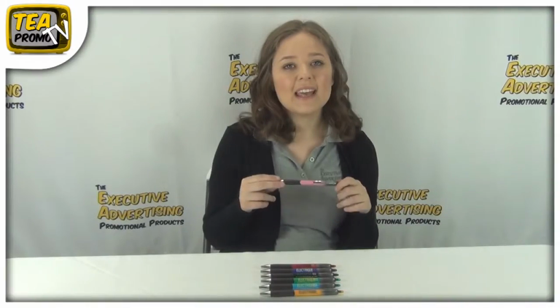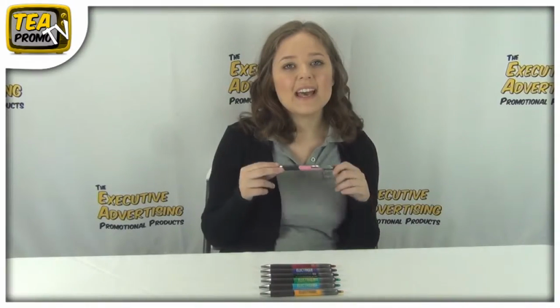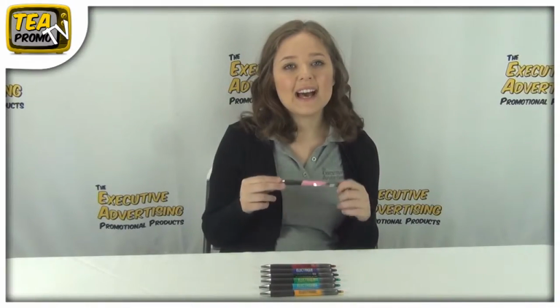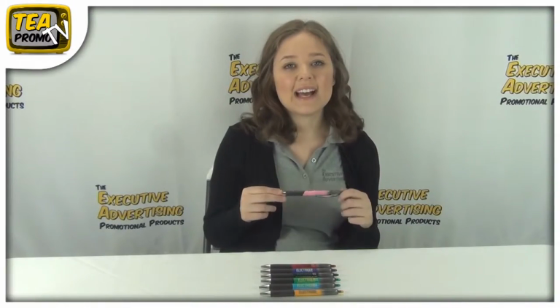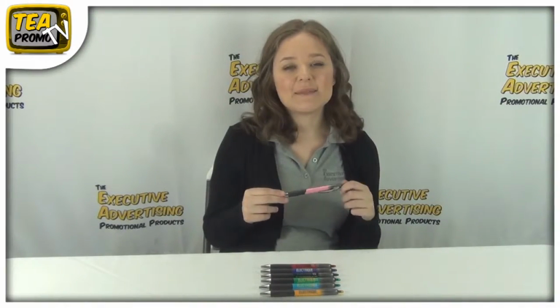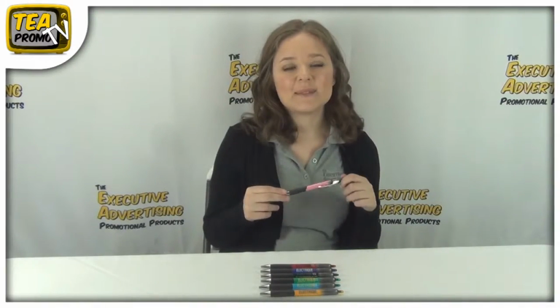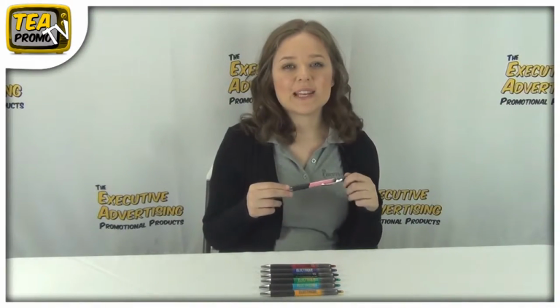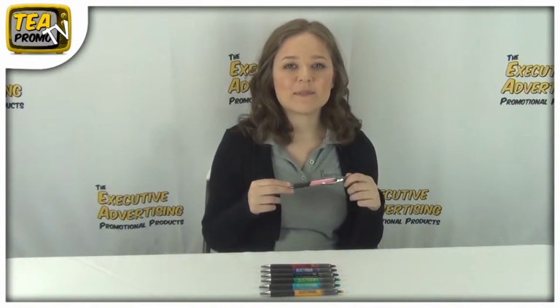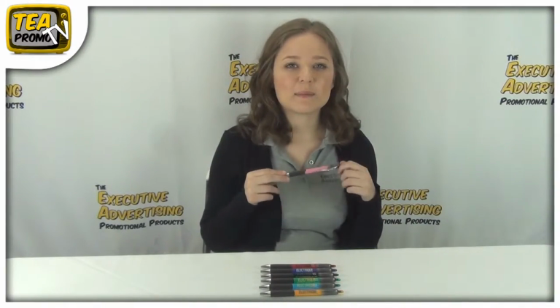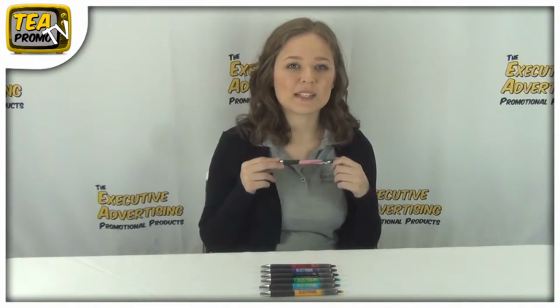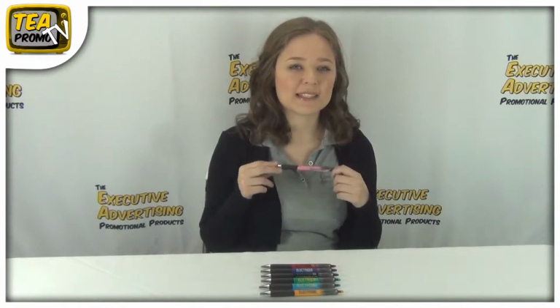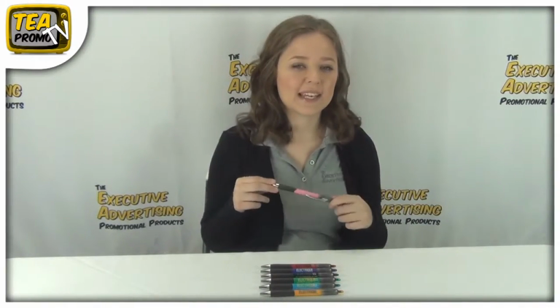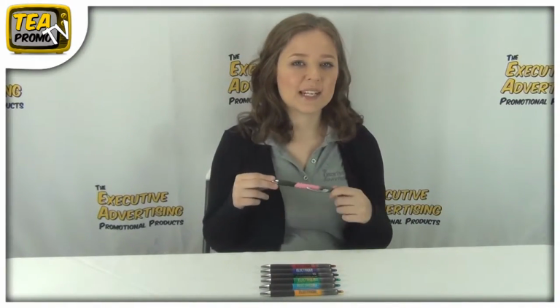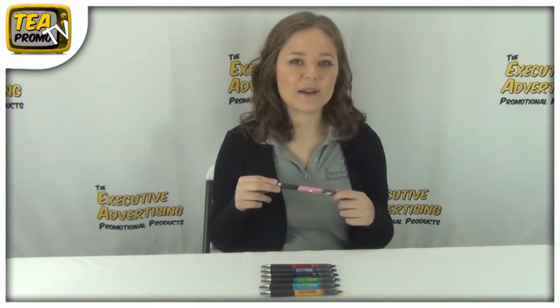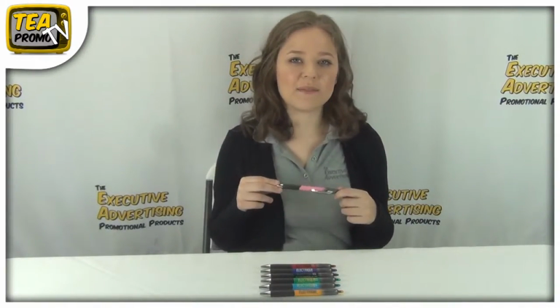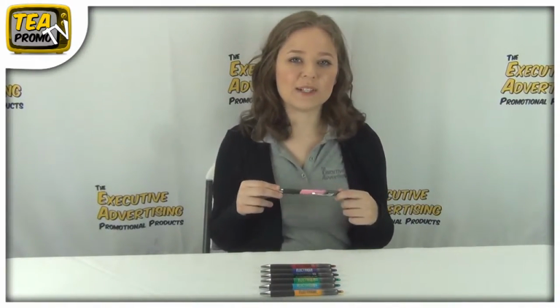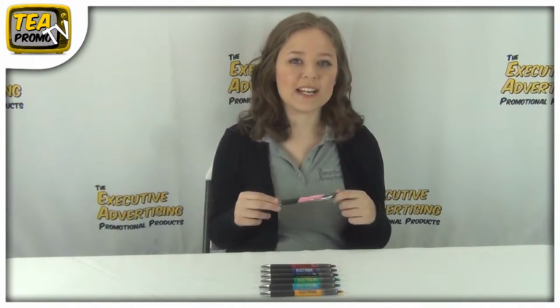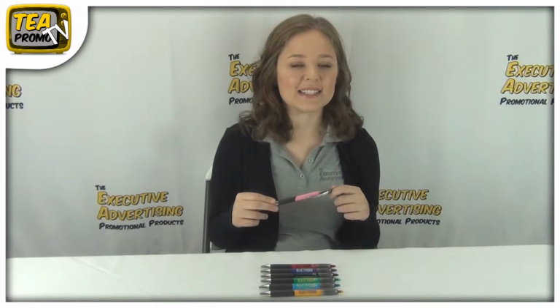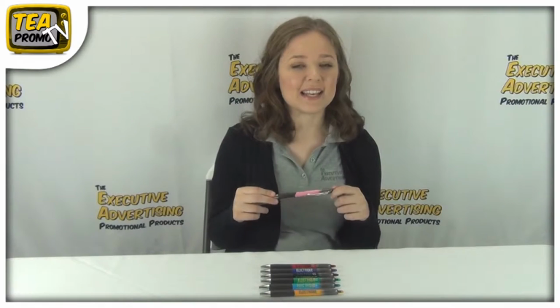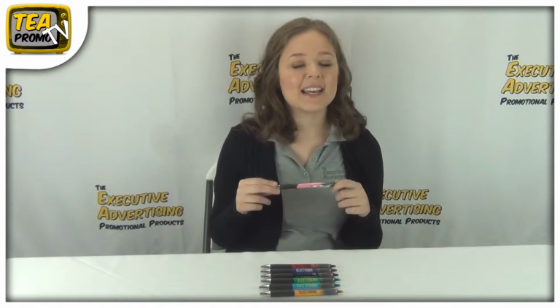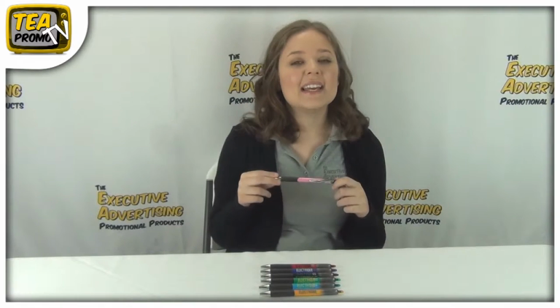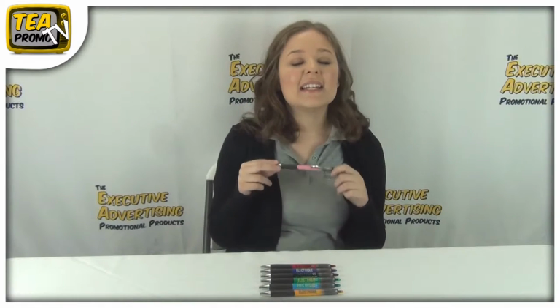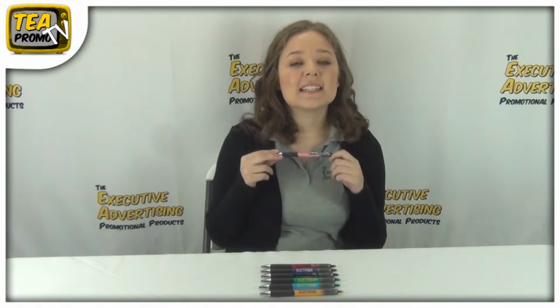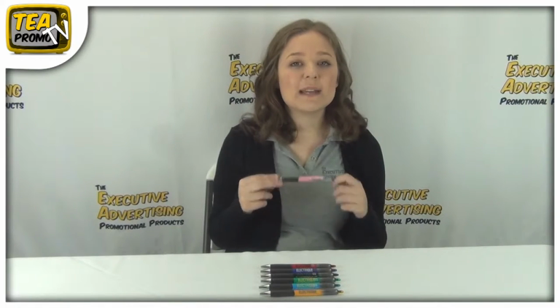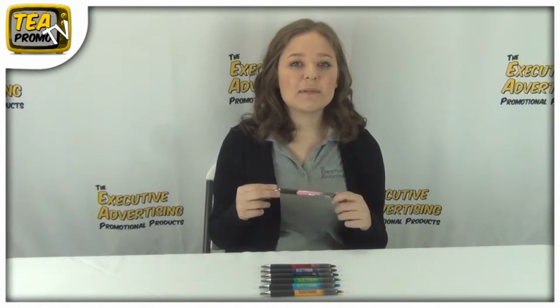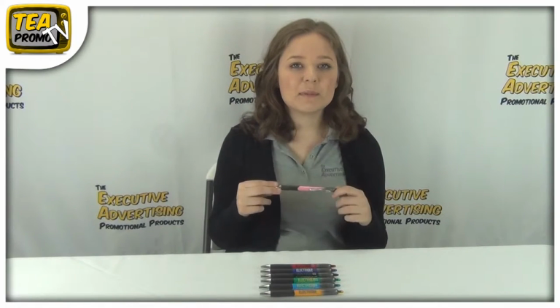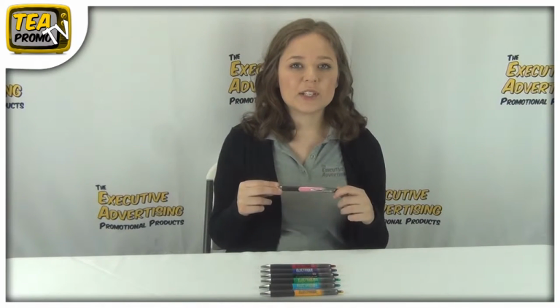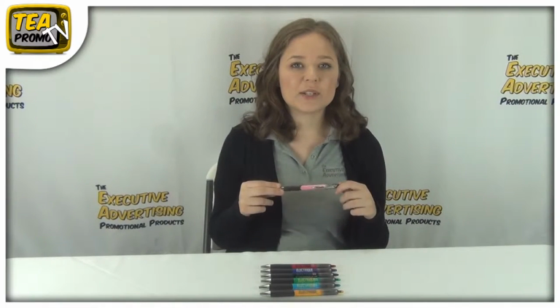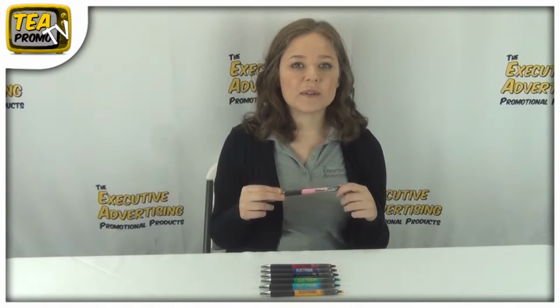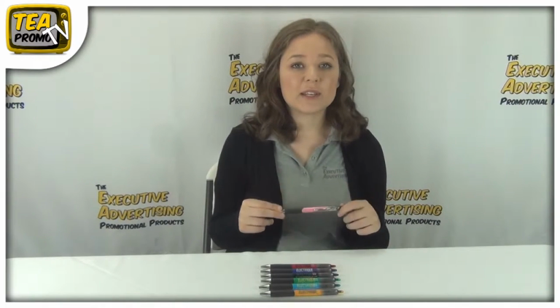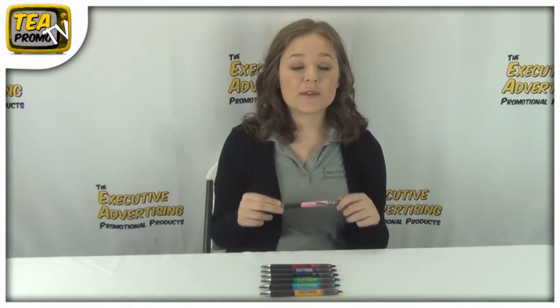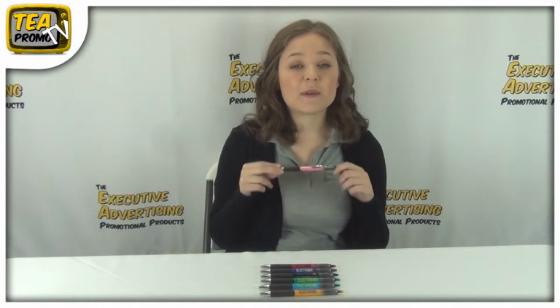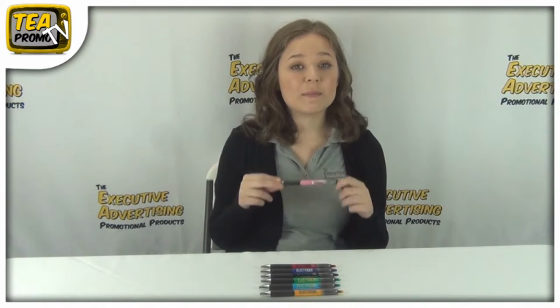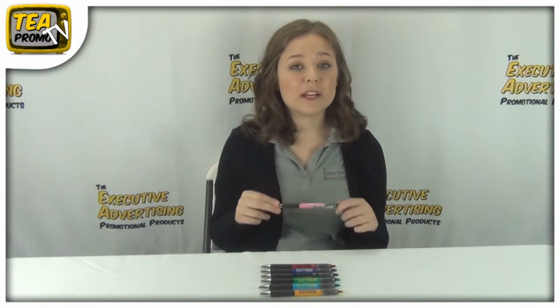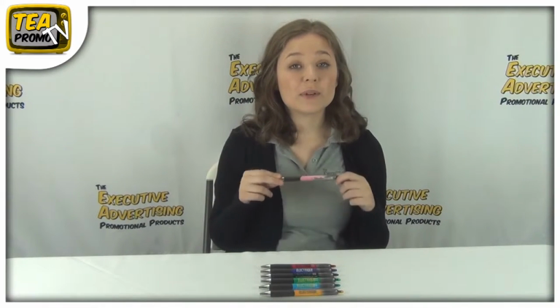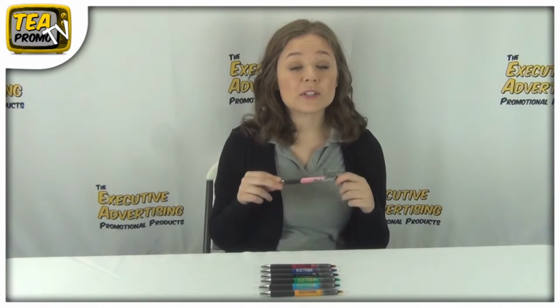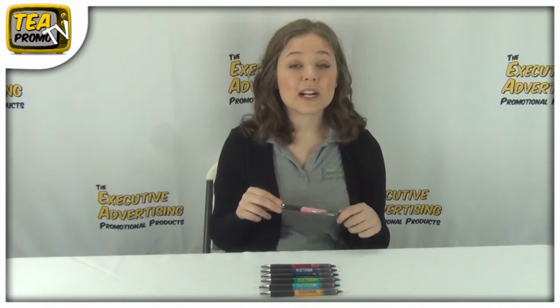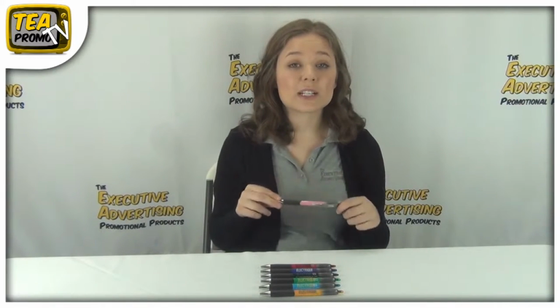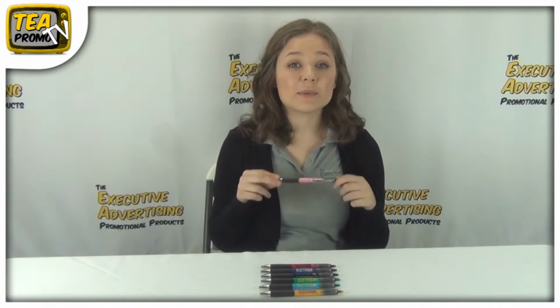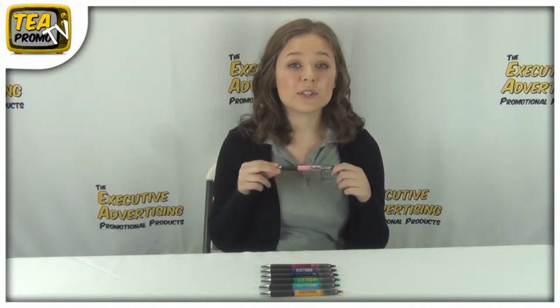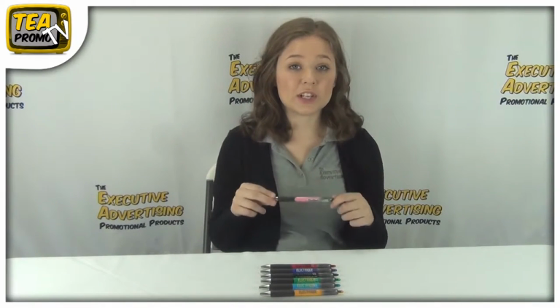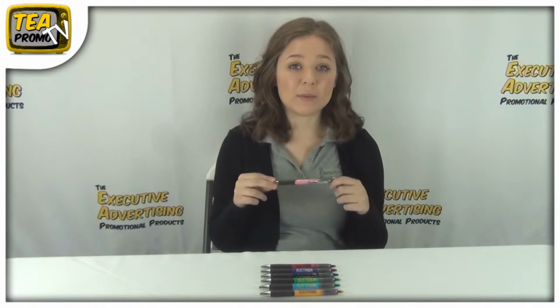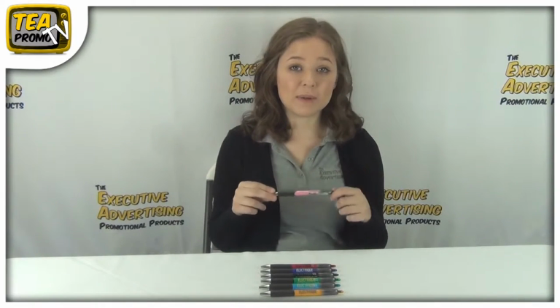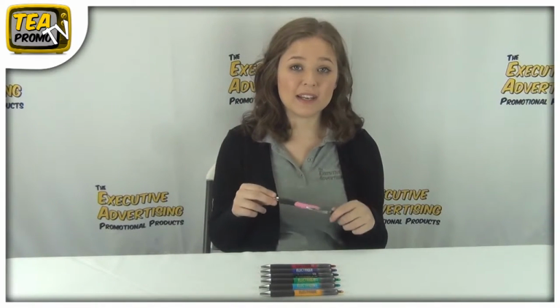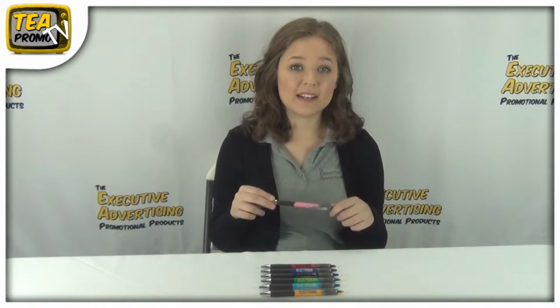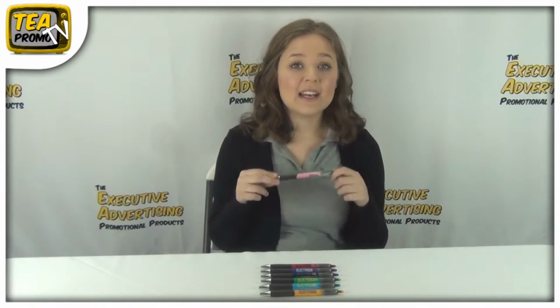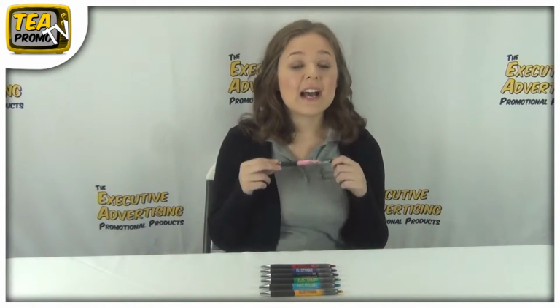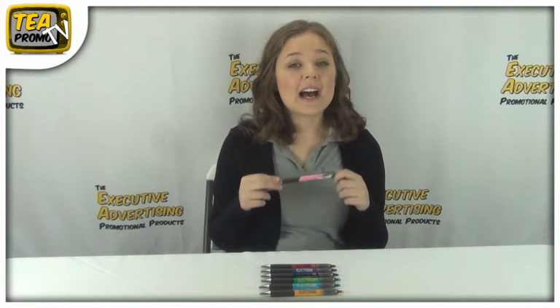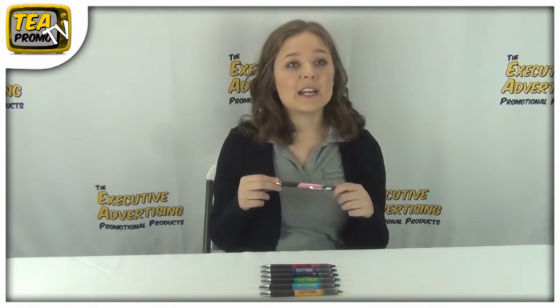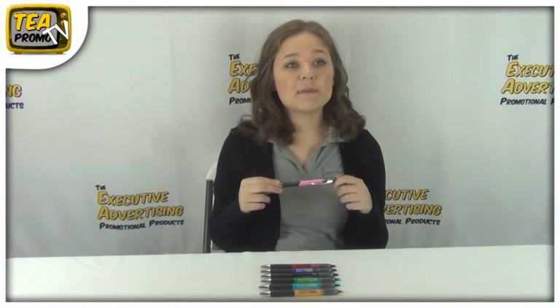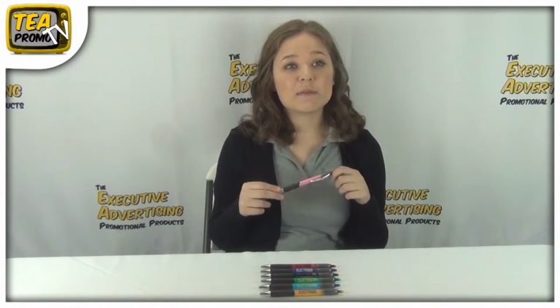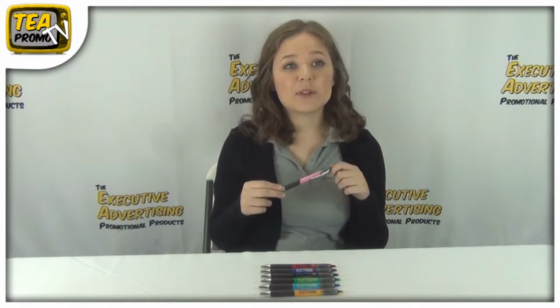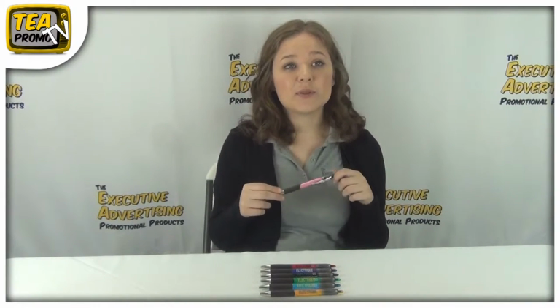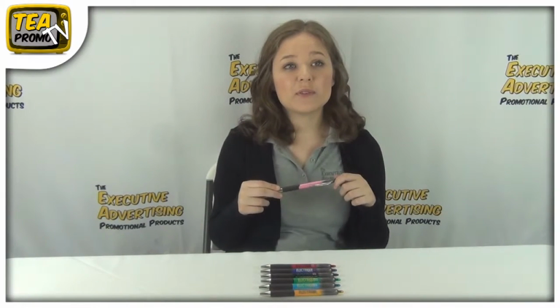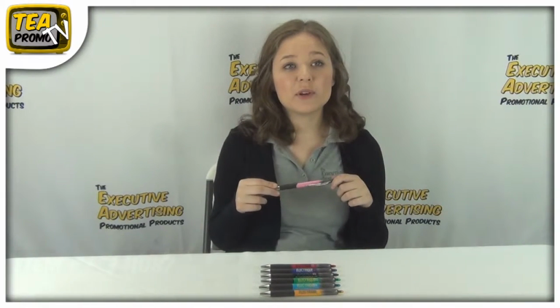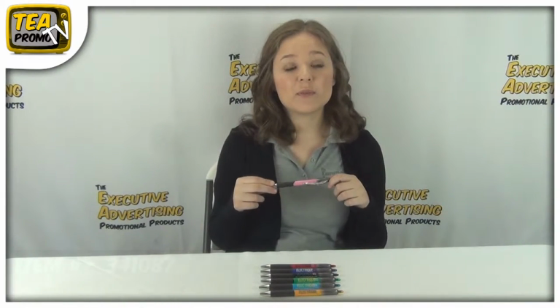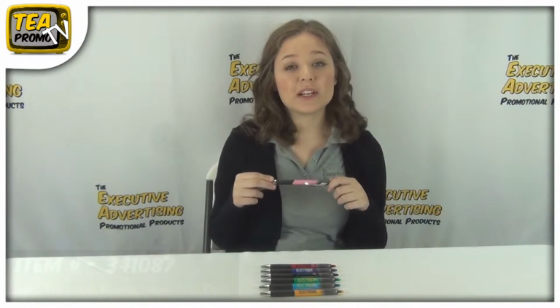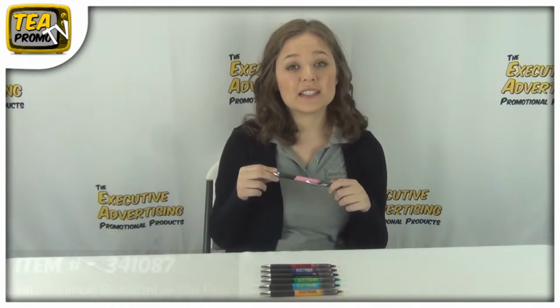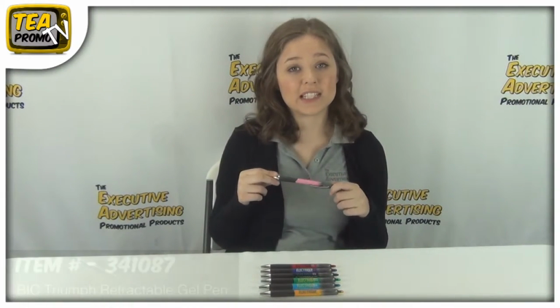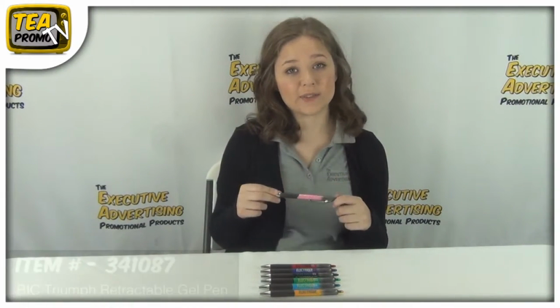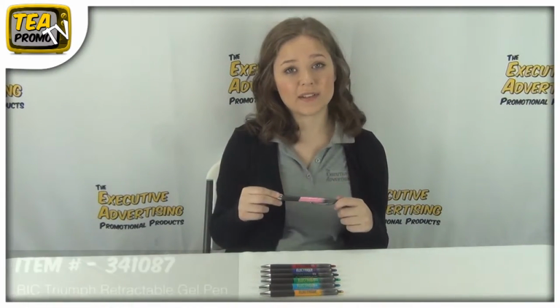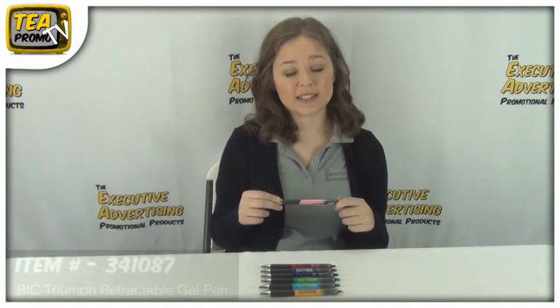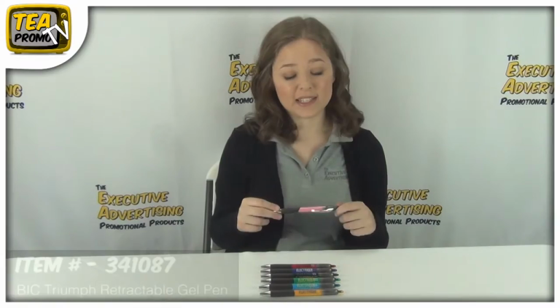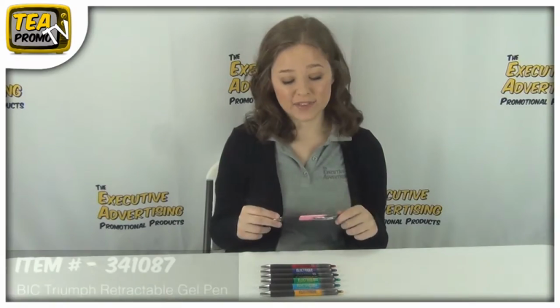Hi, I'm Sam from Executive Advertising. Today I'm going to be showing you the BIC Retractable Gel Pen, item number 341087.